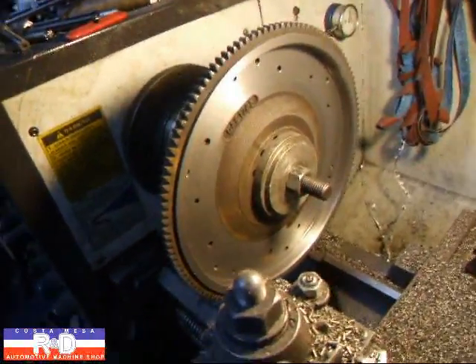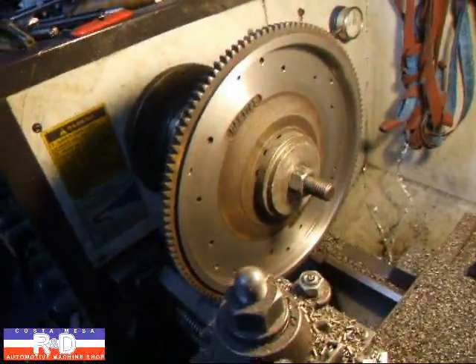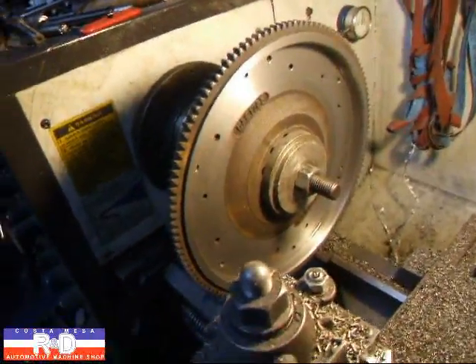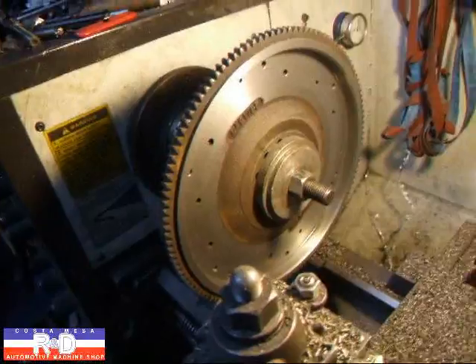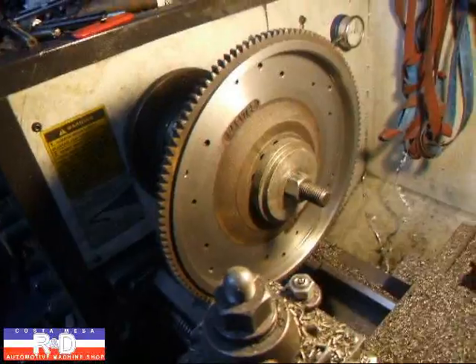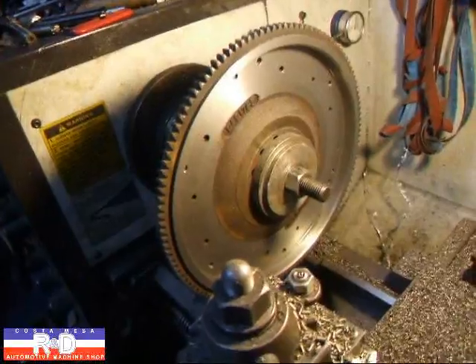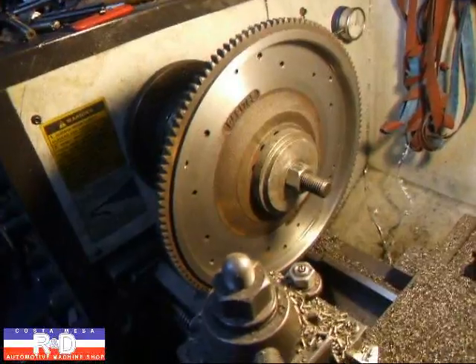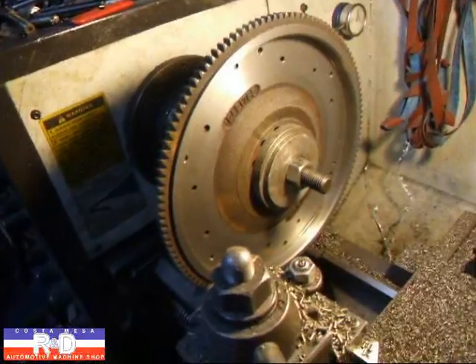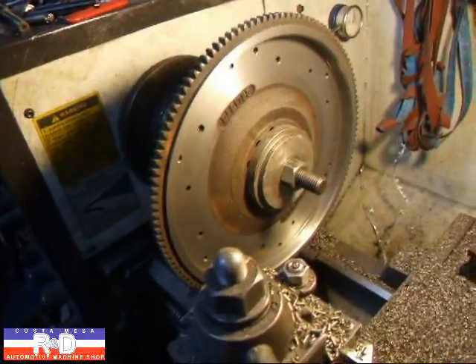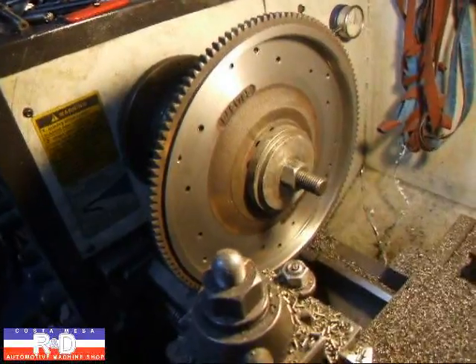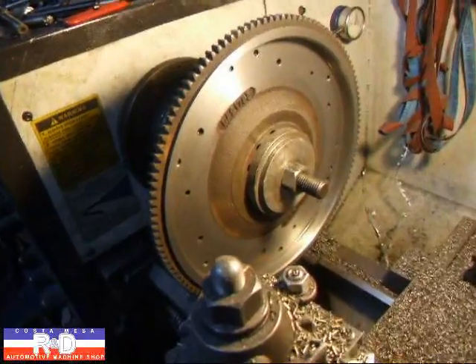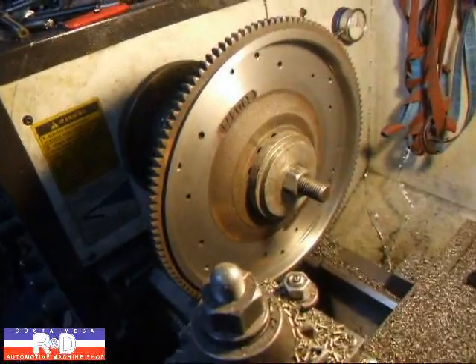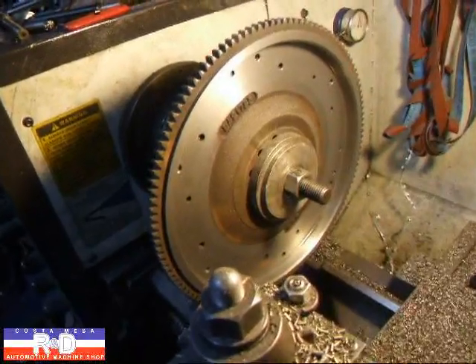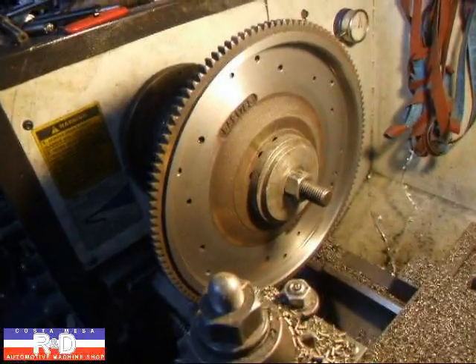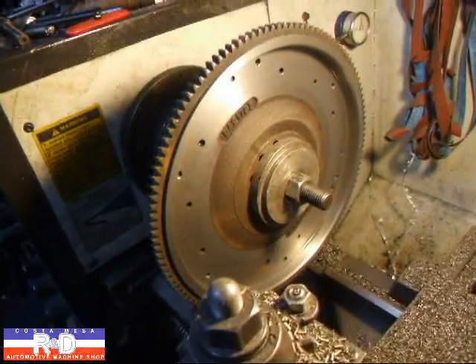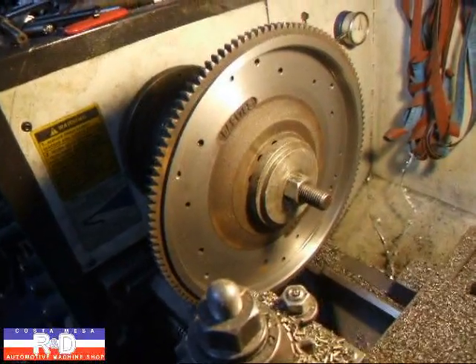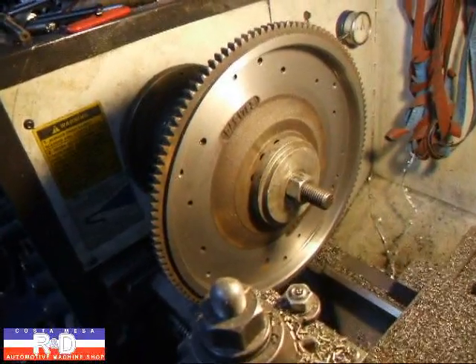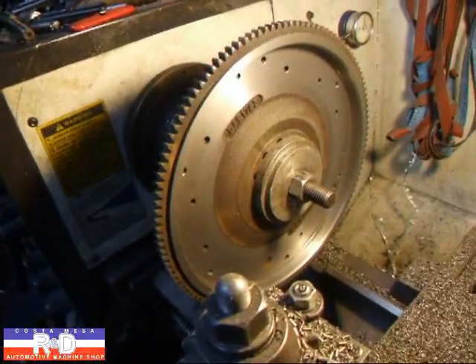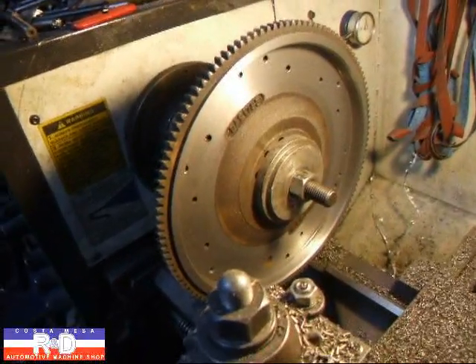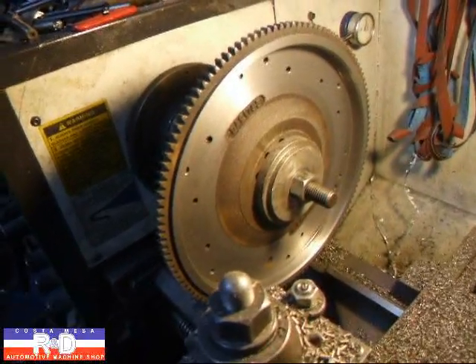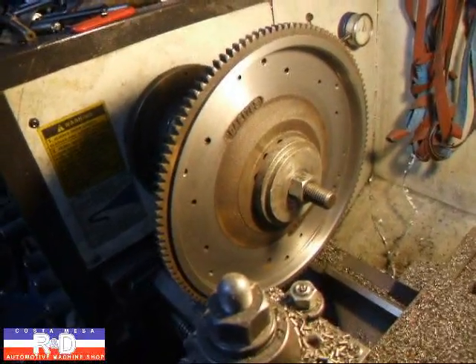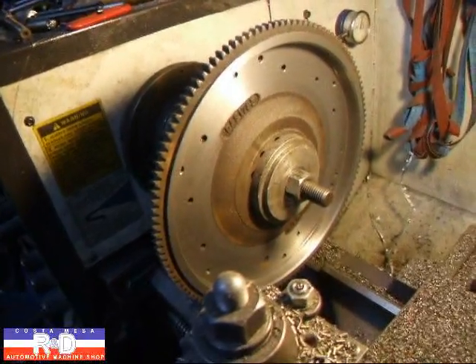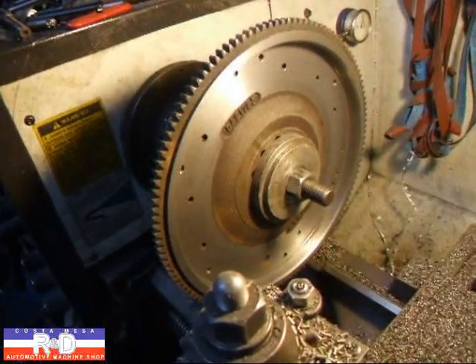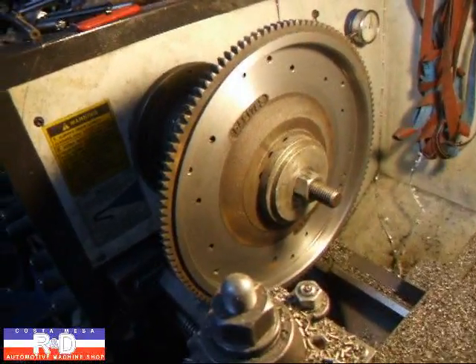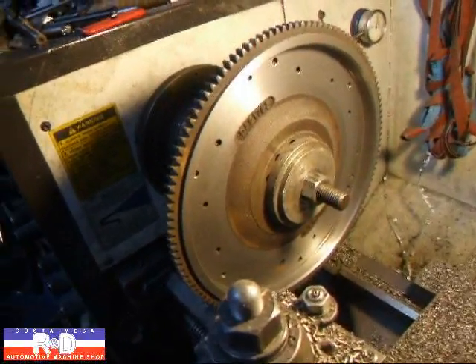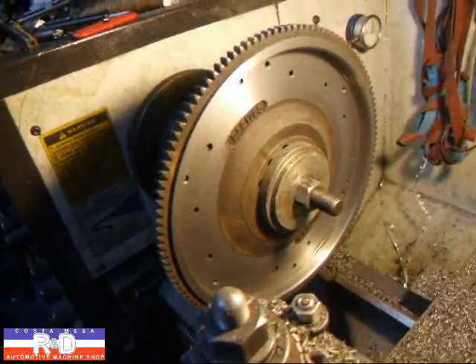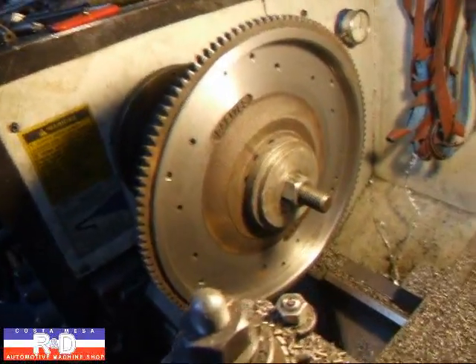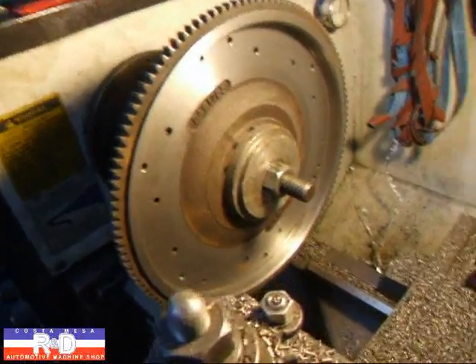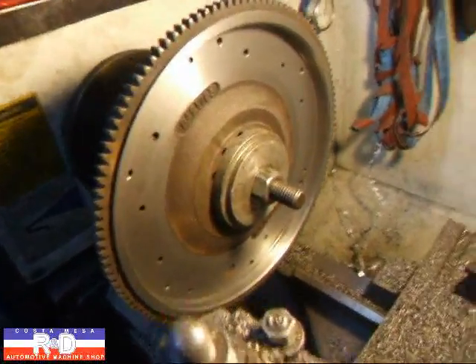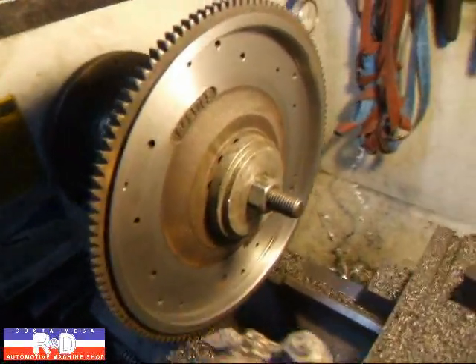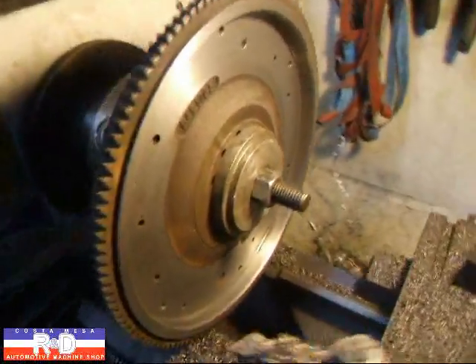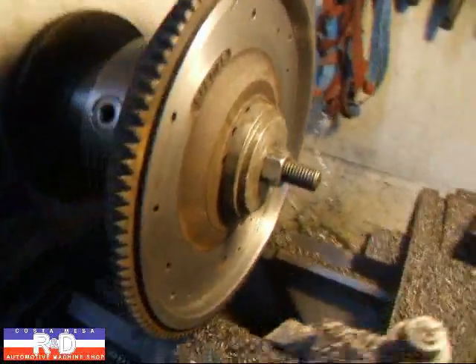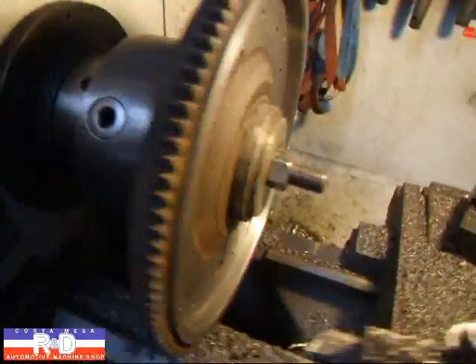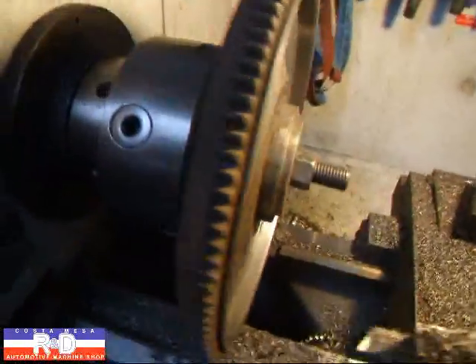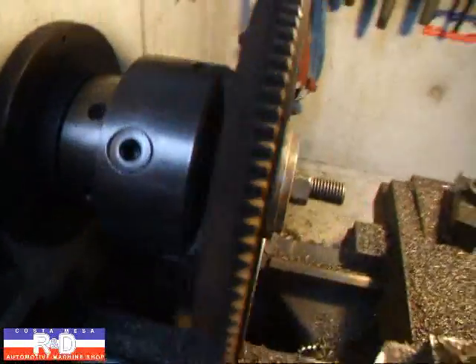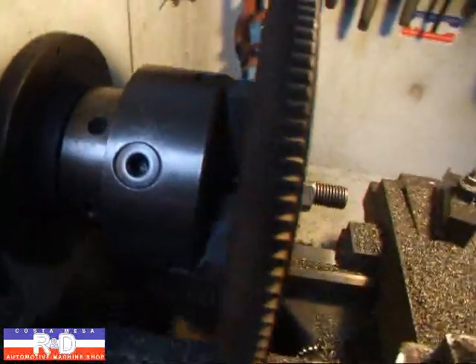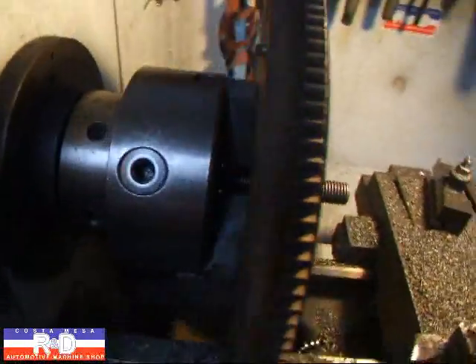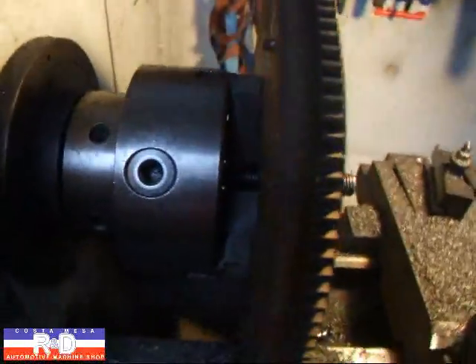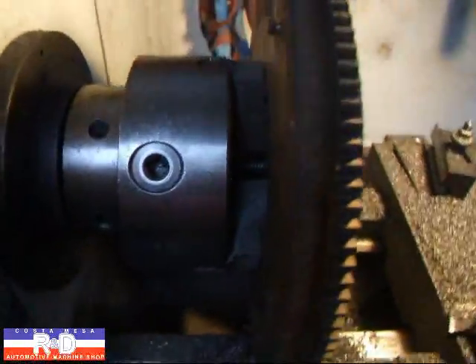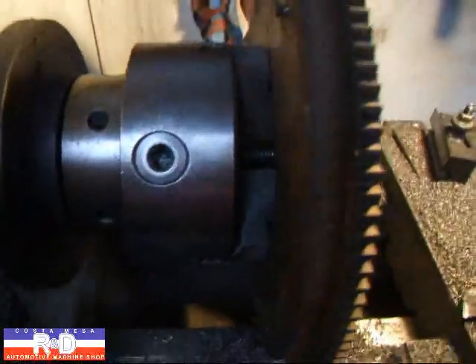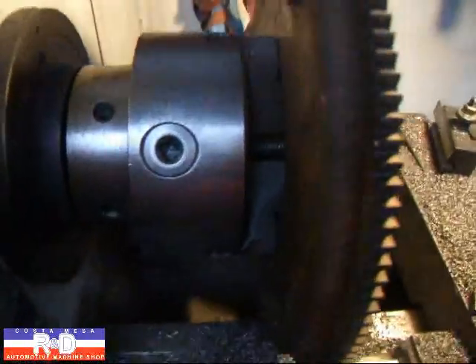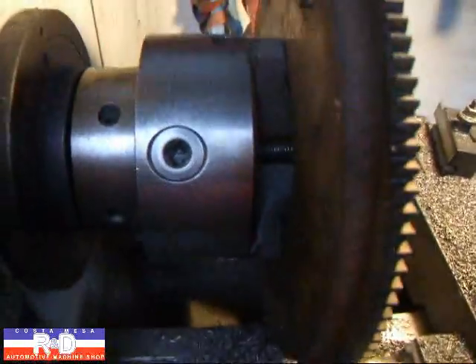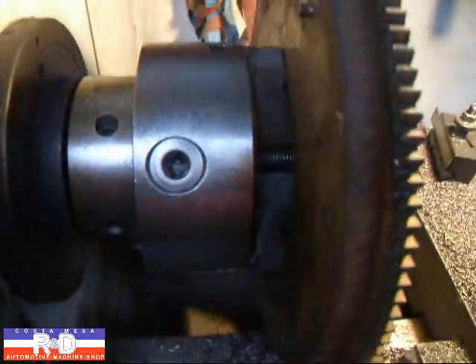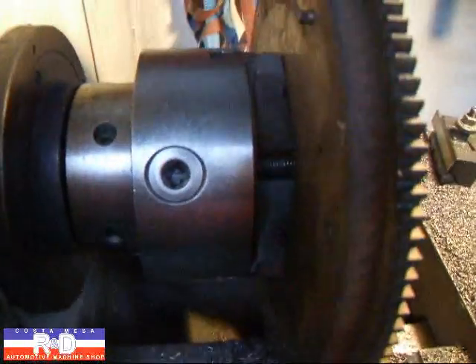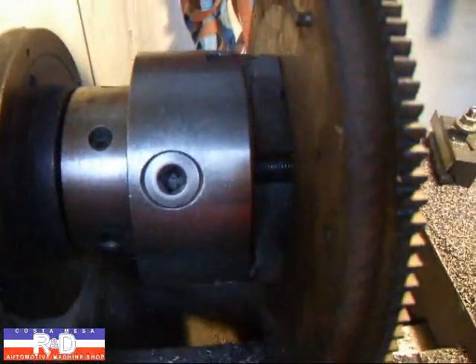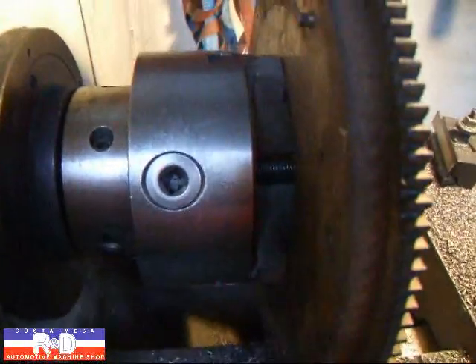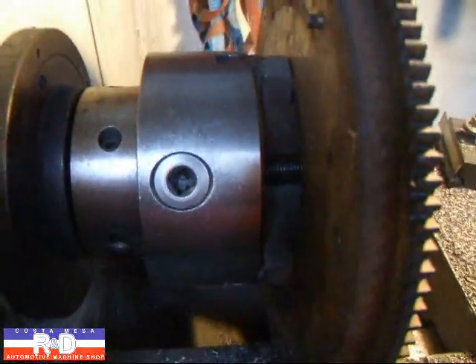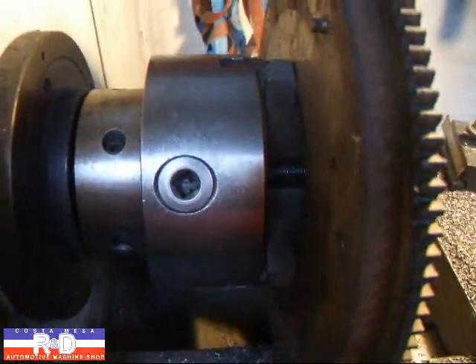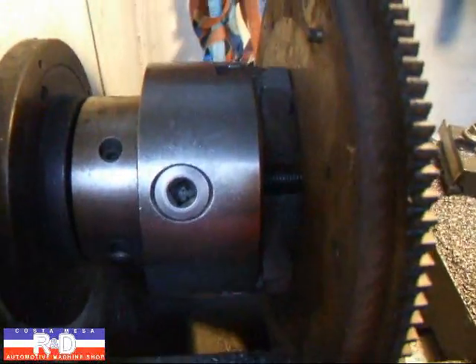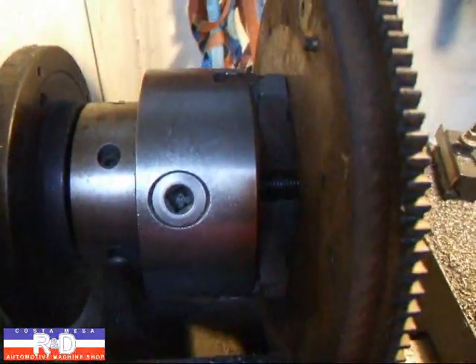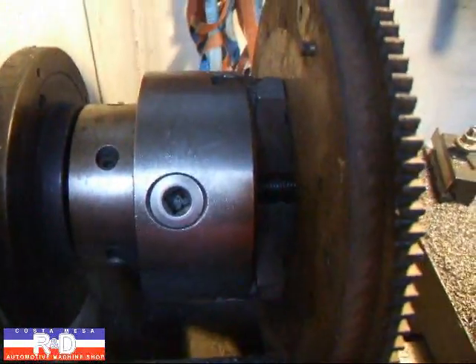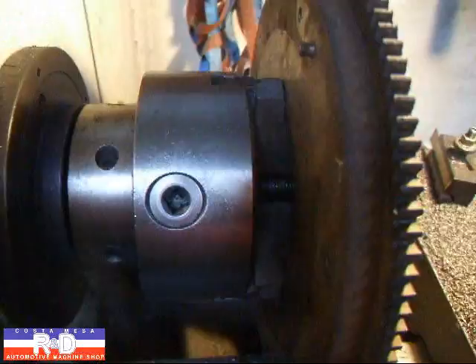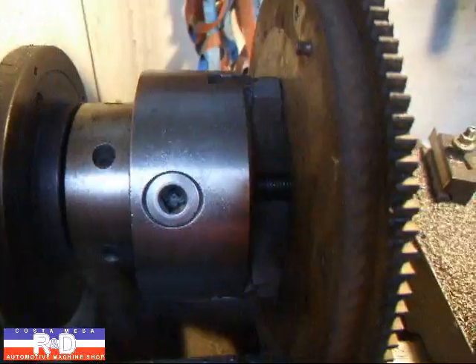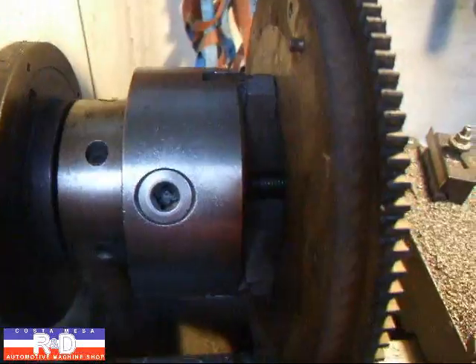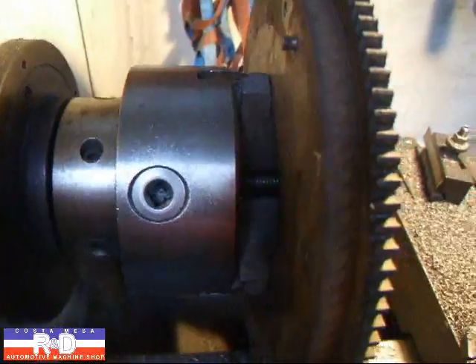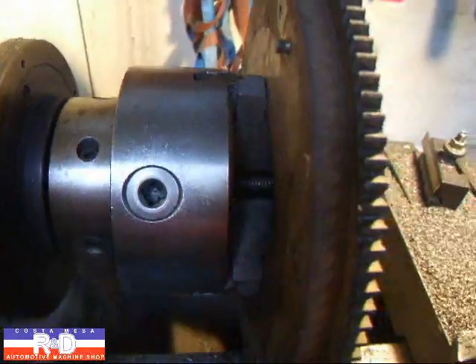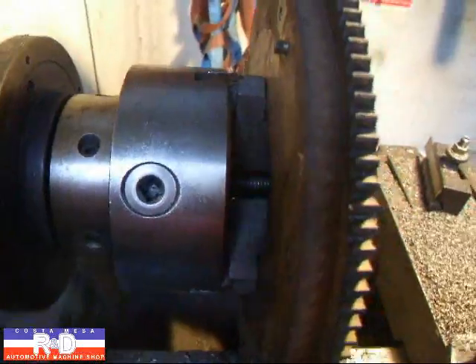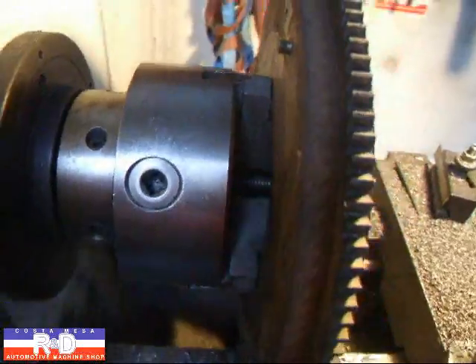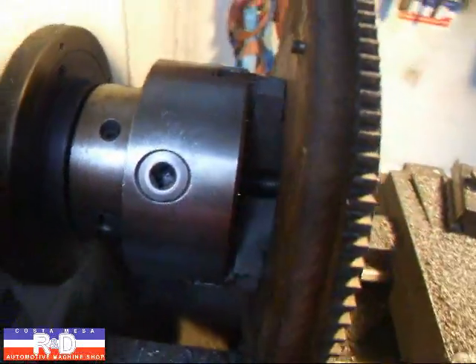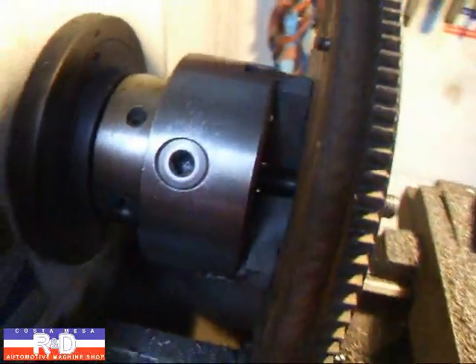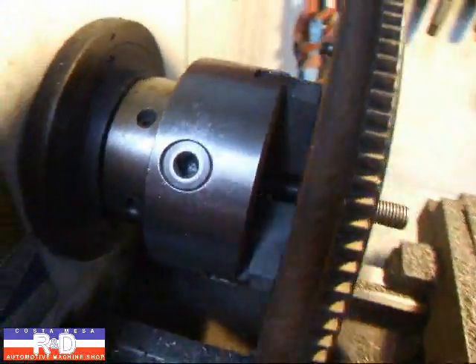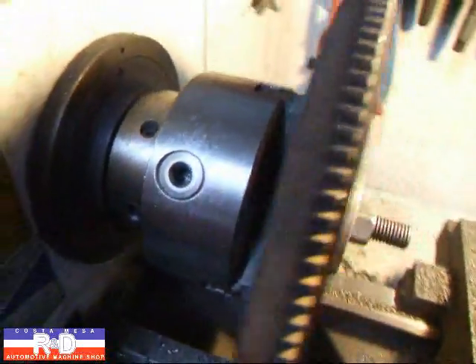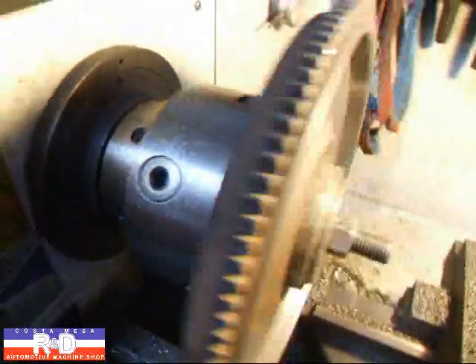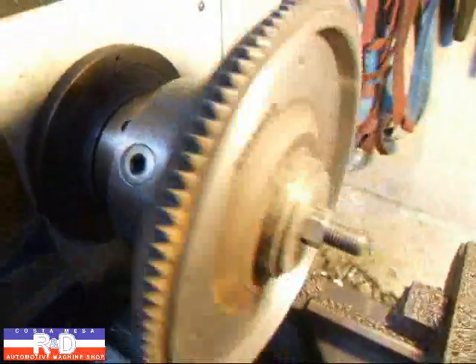Generally, when you put these flywheels on the chuck, you're only holding with the three jaws, and that's generally not enough.